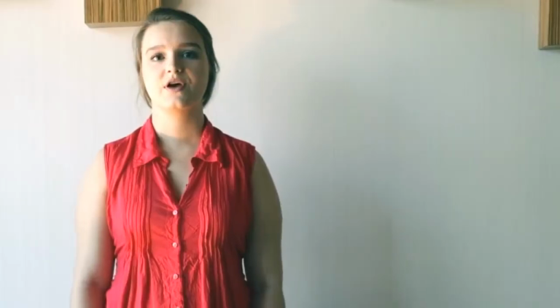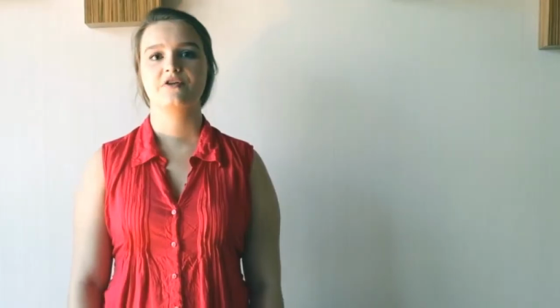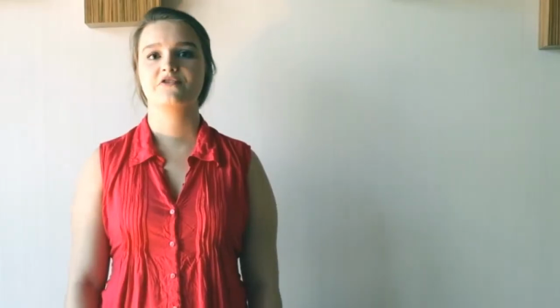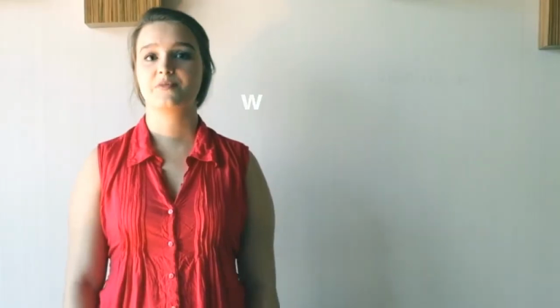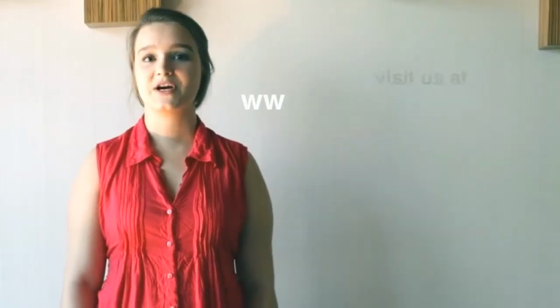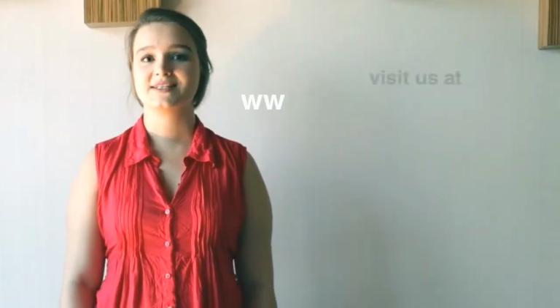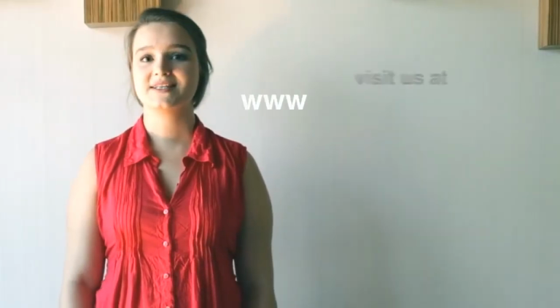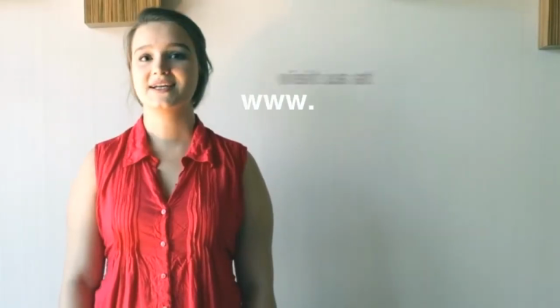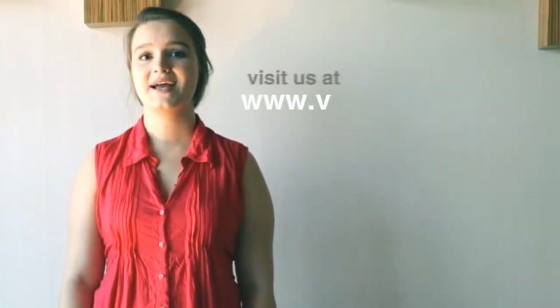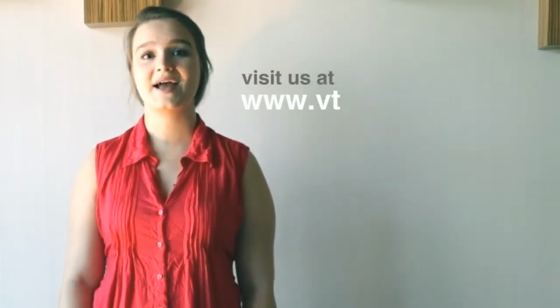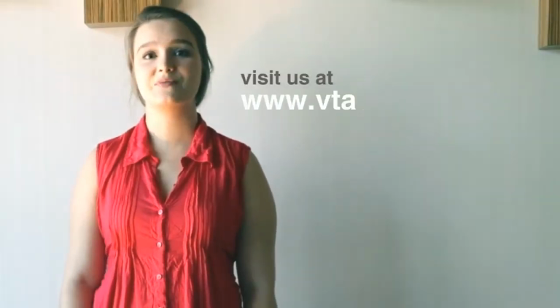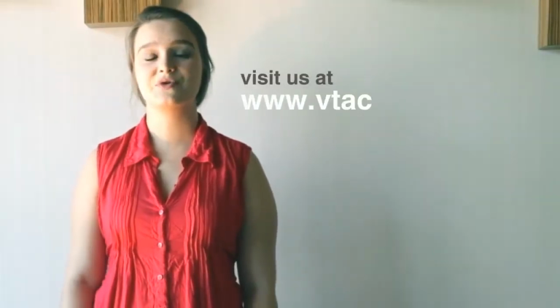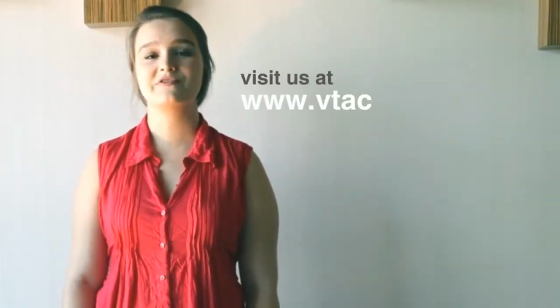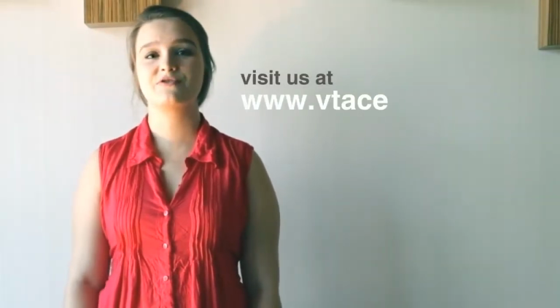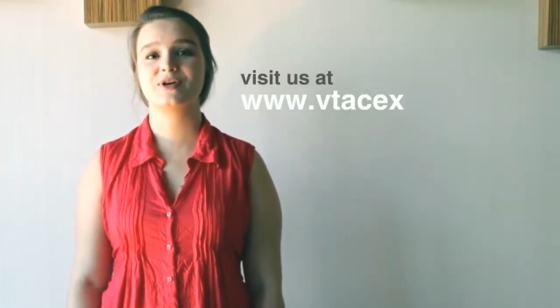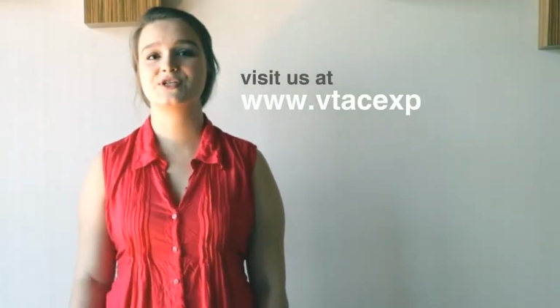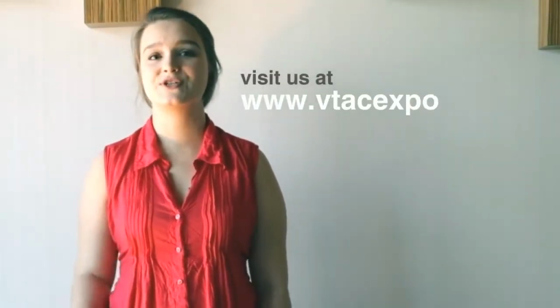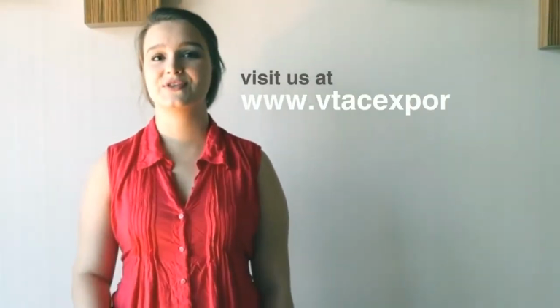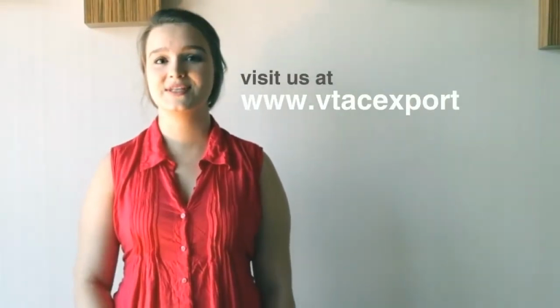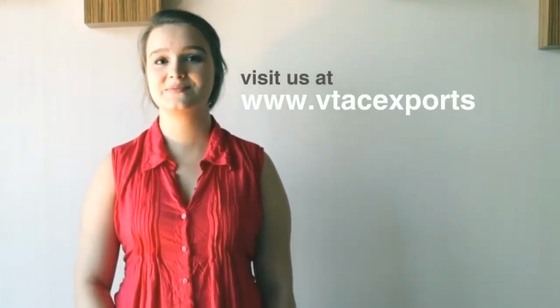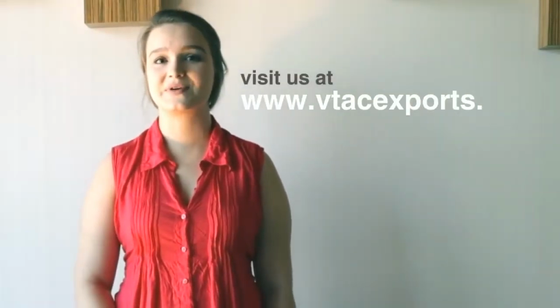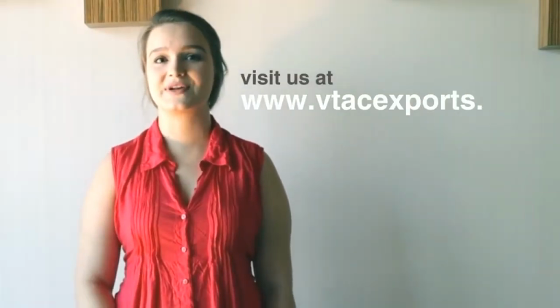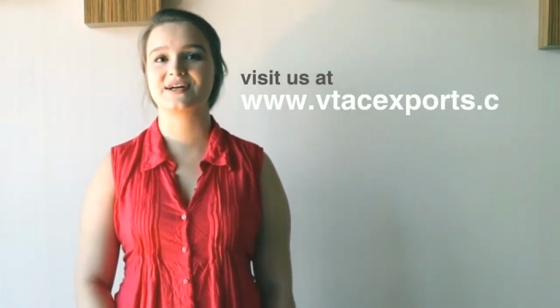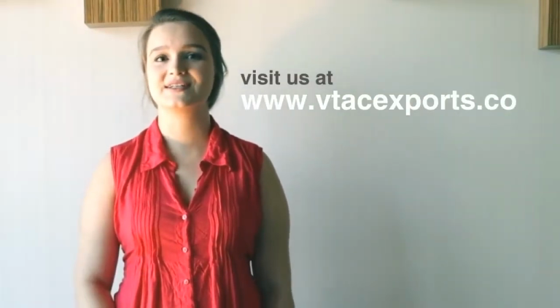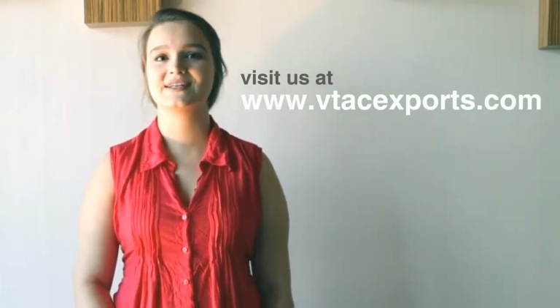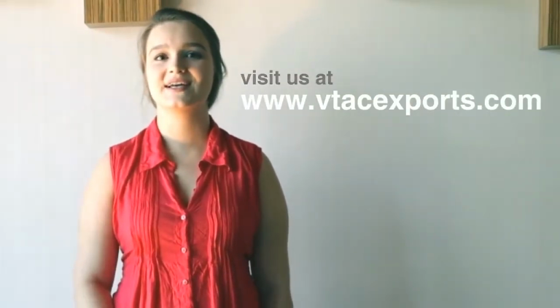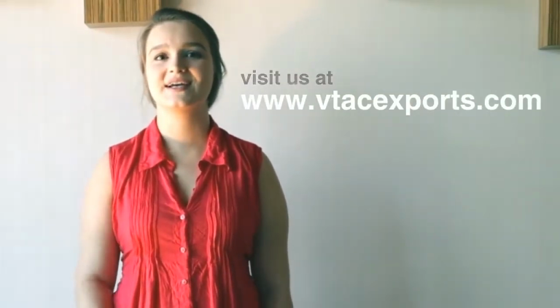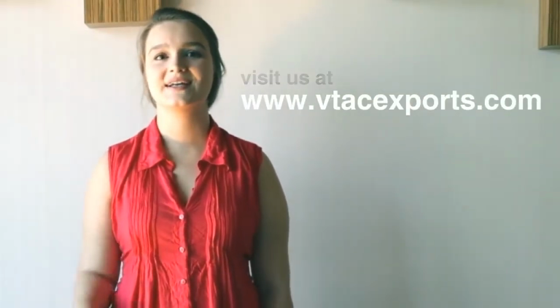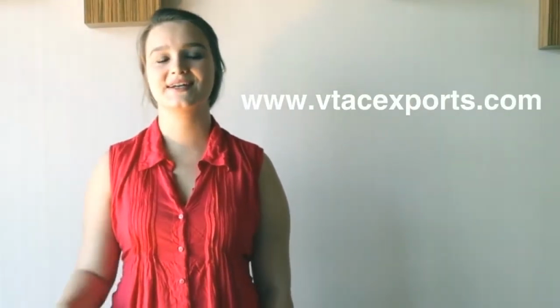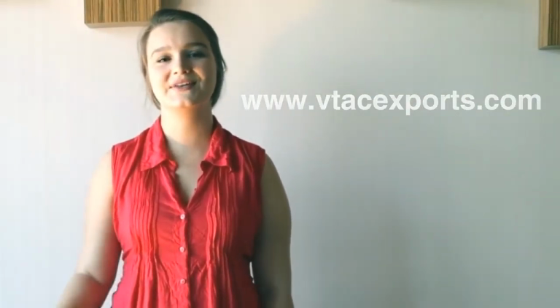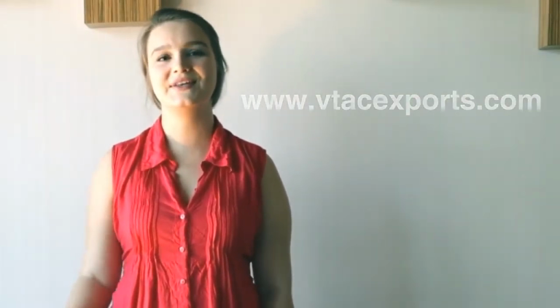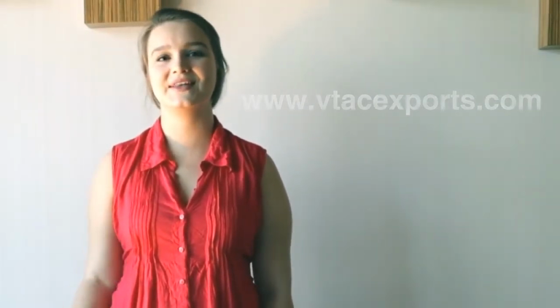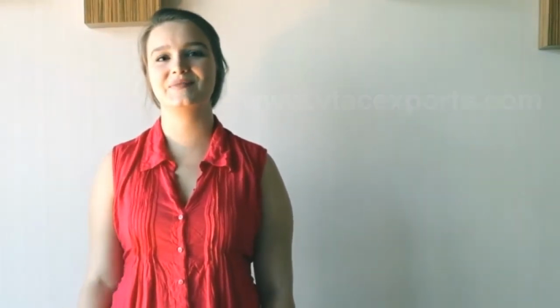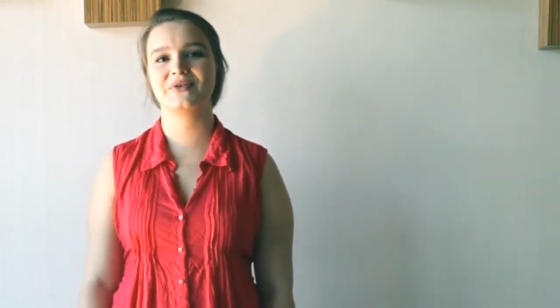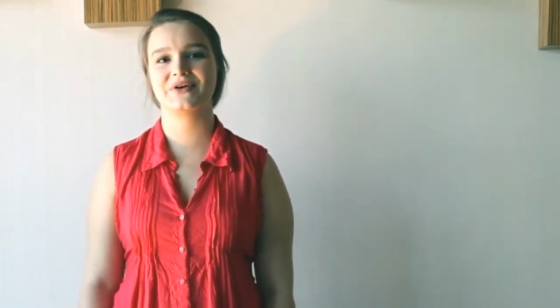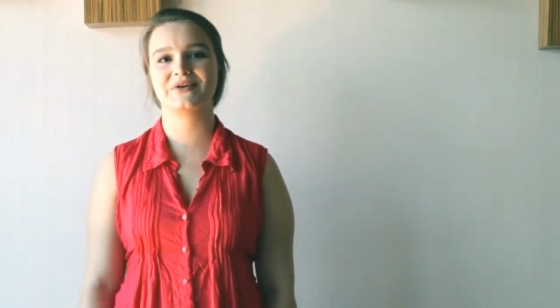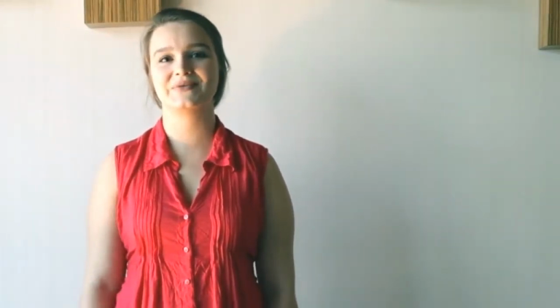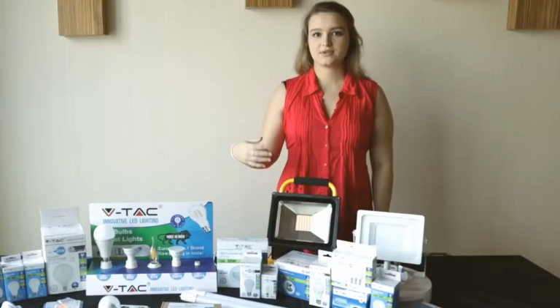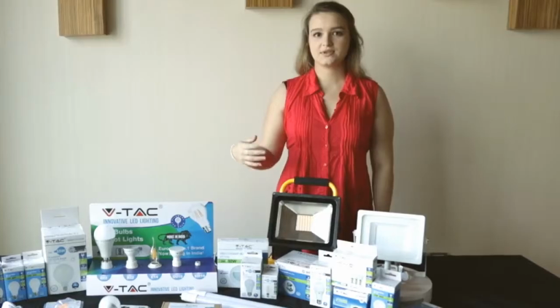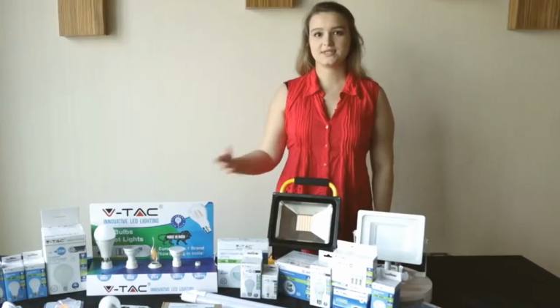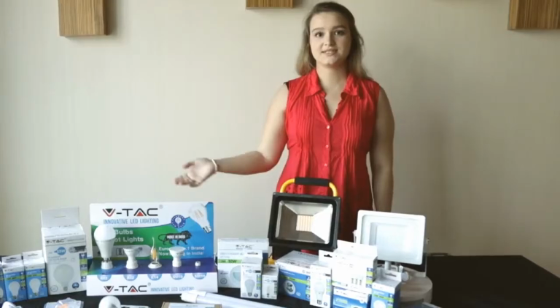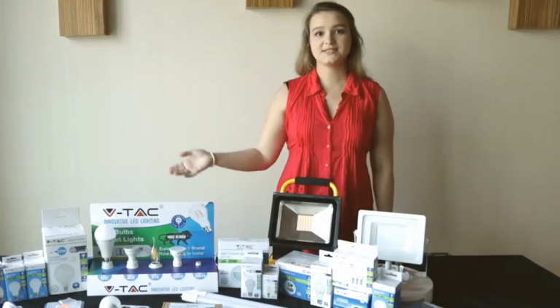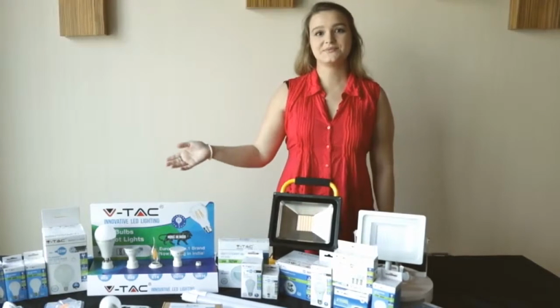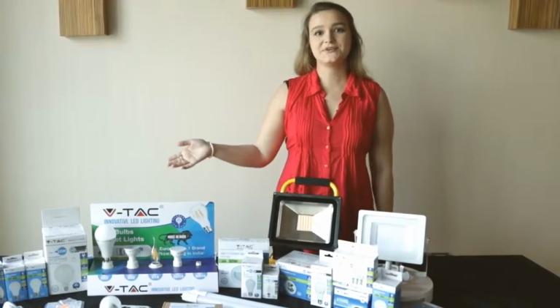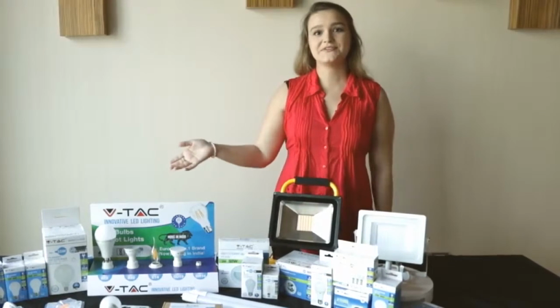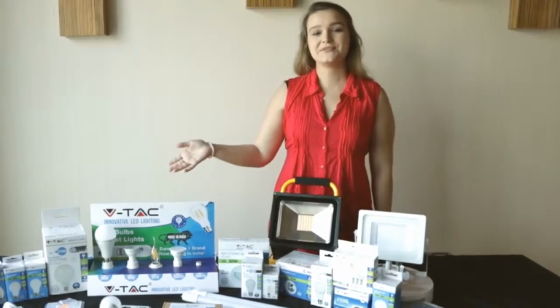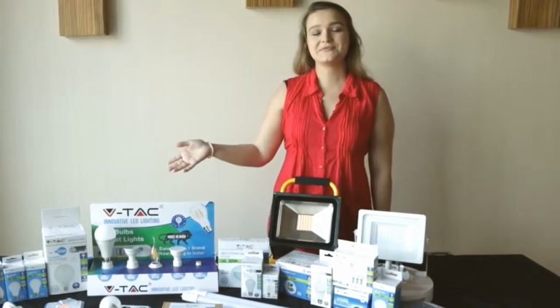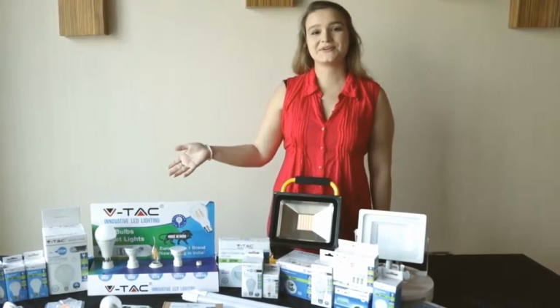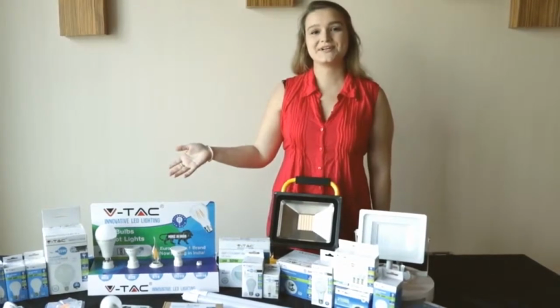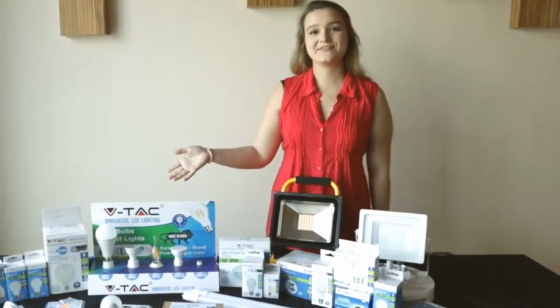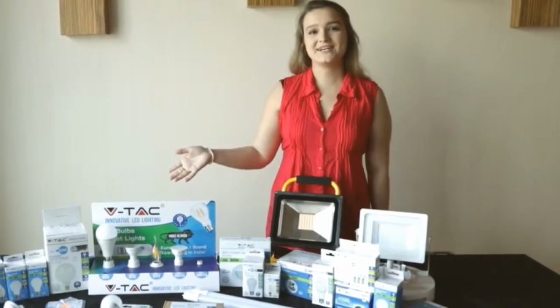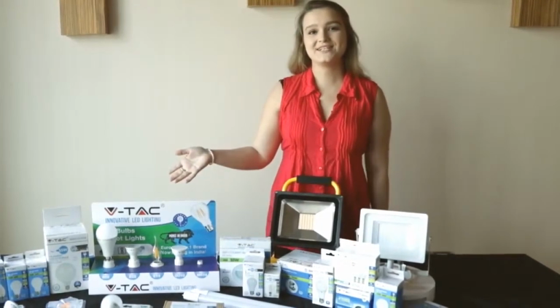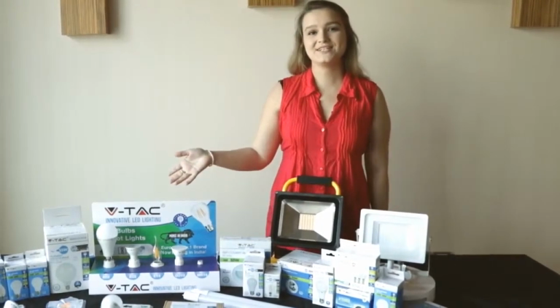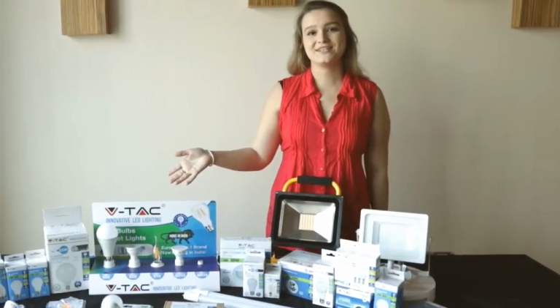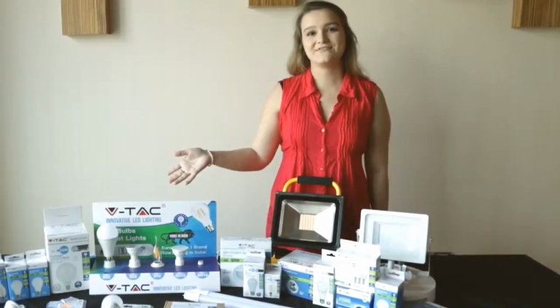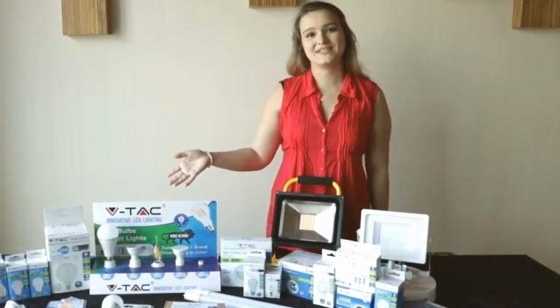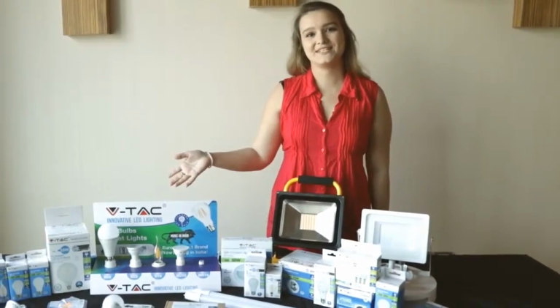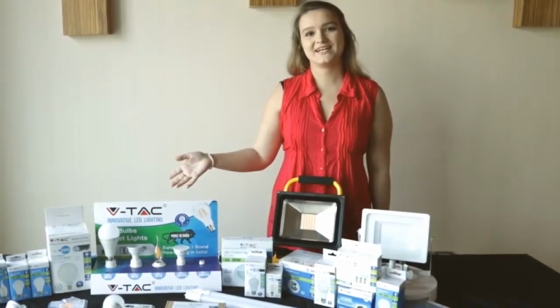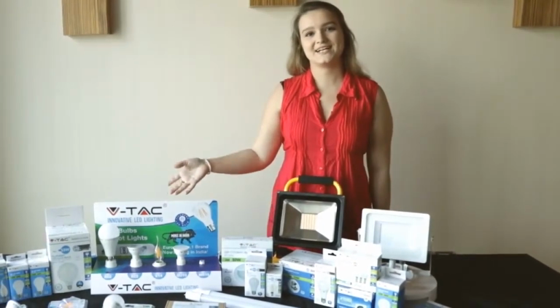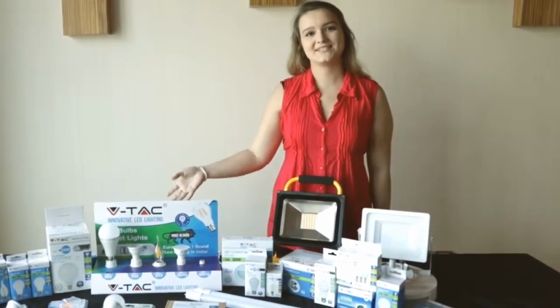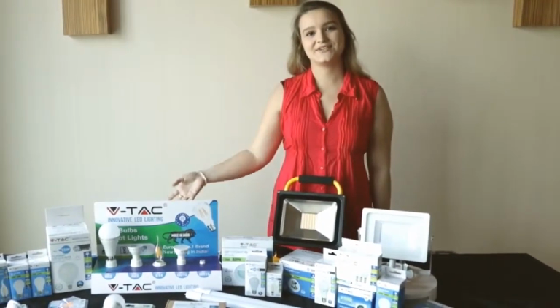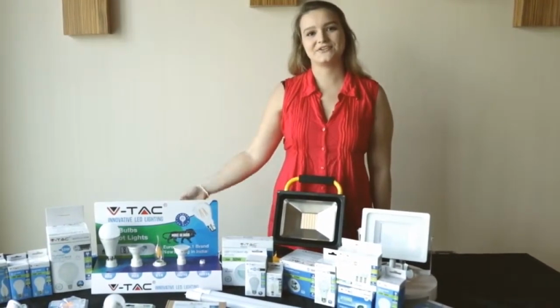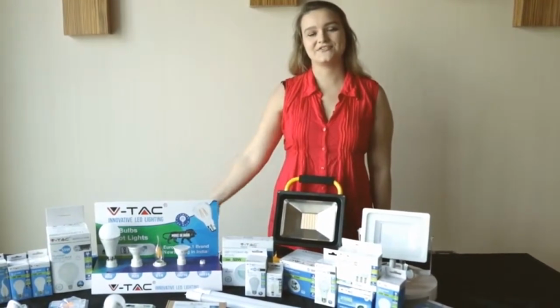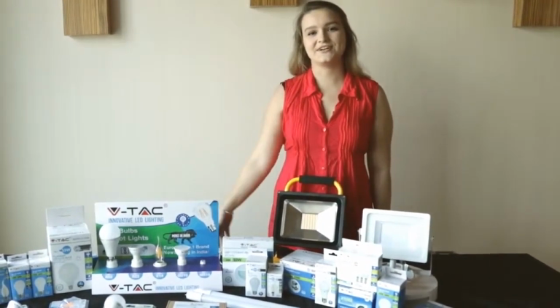For pricing and more information on this product, click on the link below. This is more of the product range that VTAC has to offer.